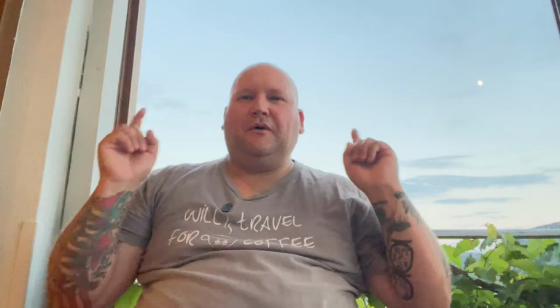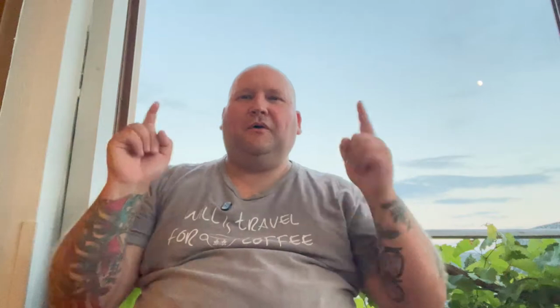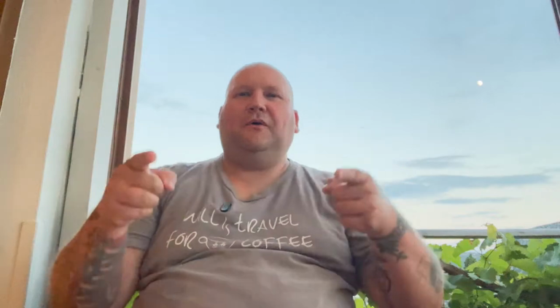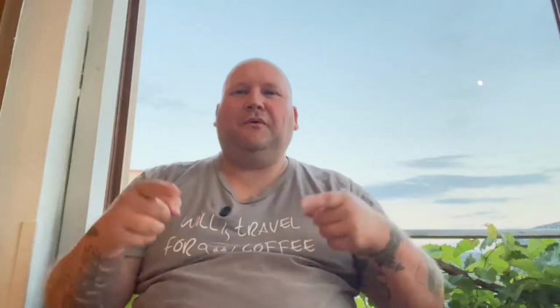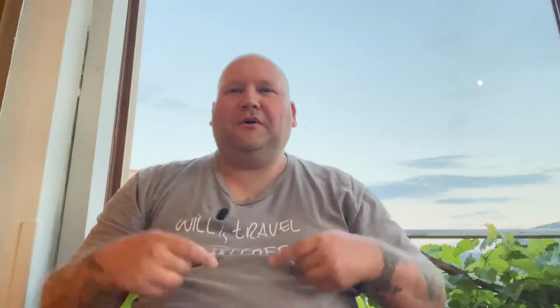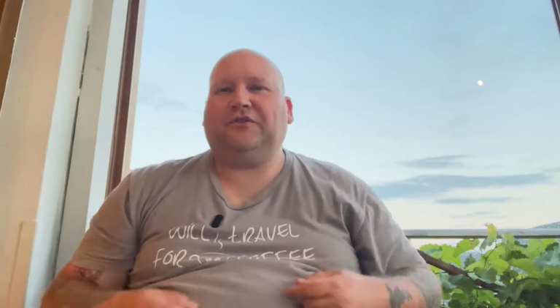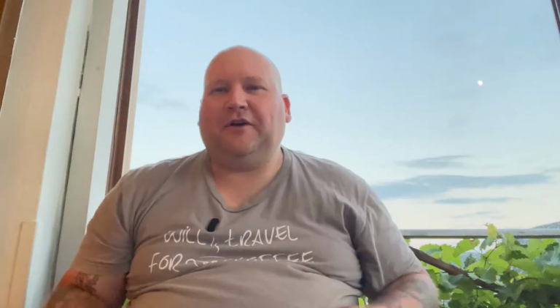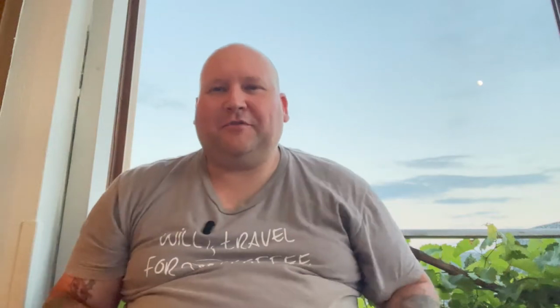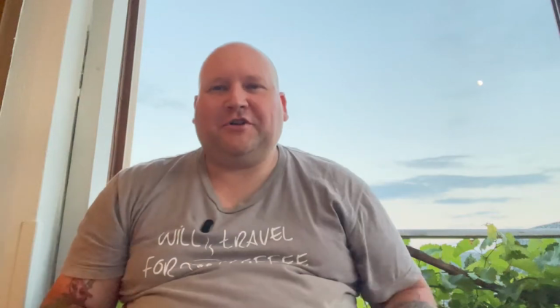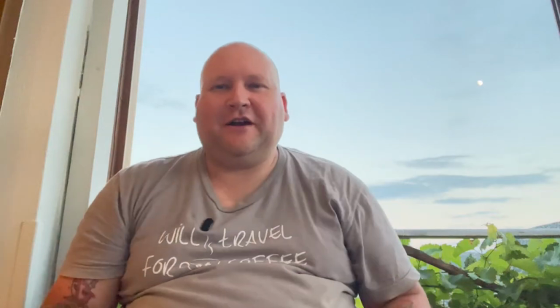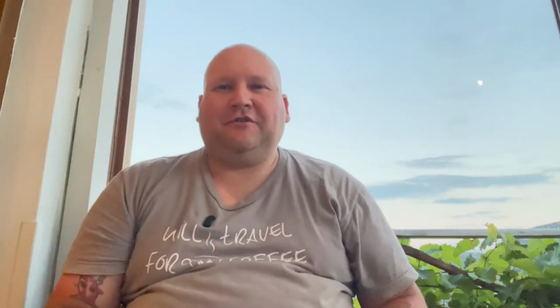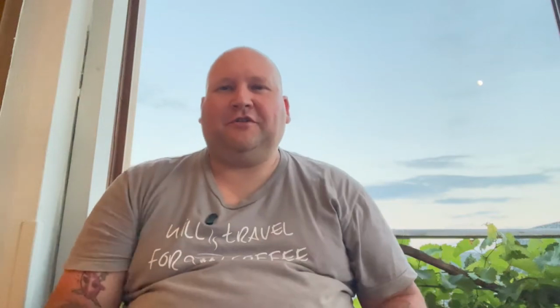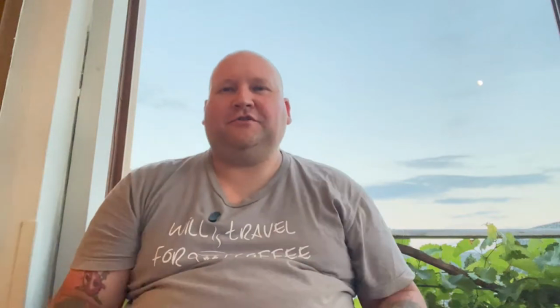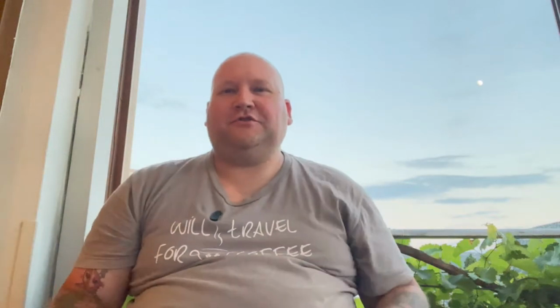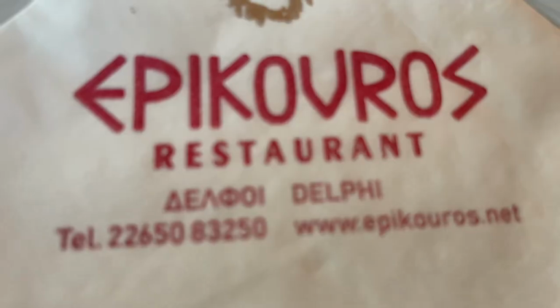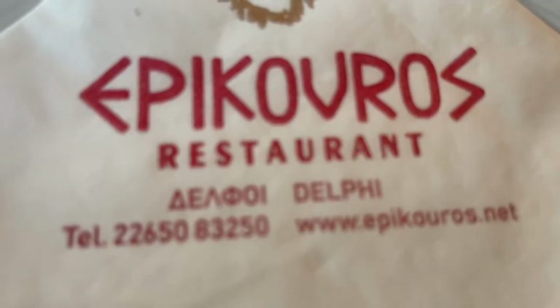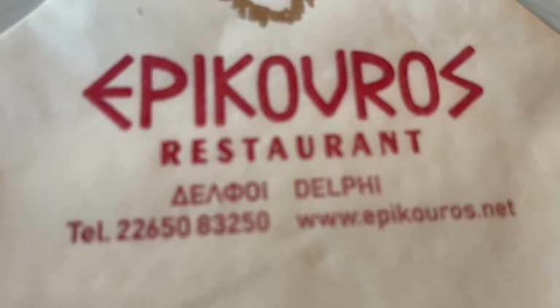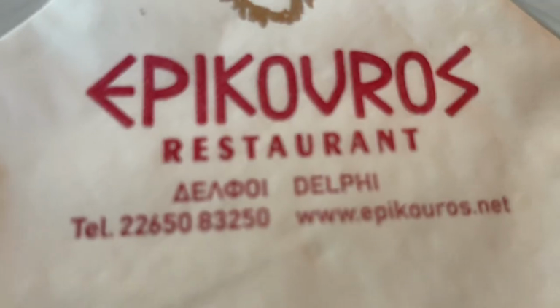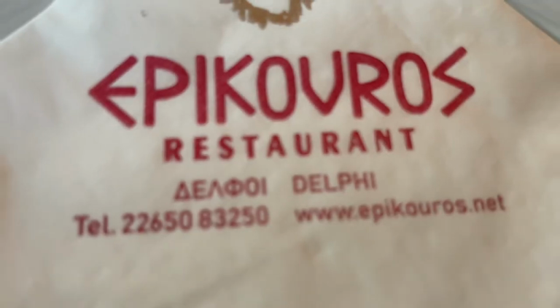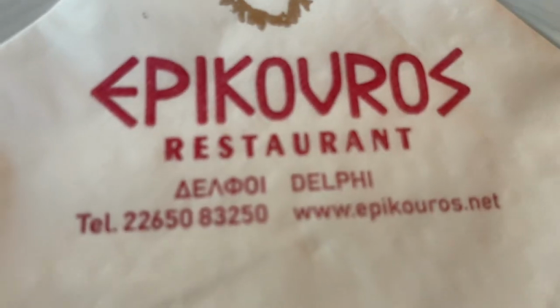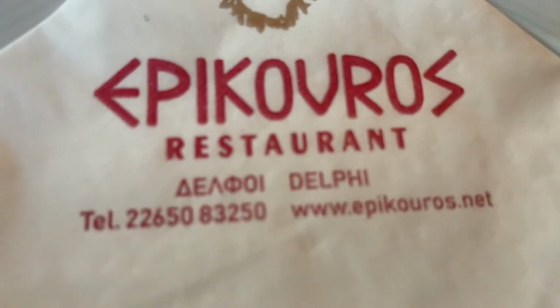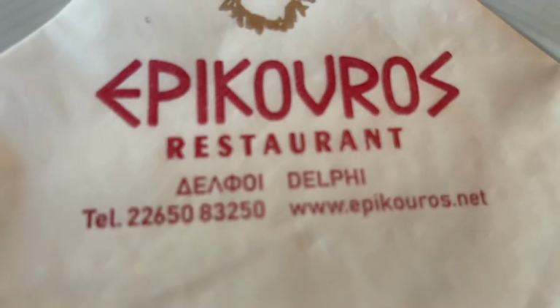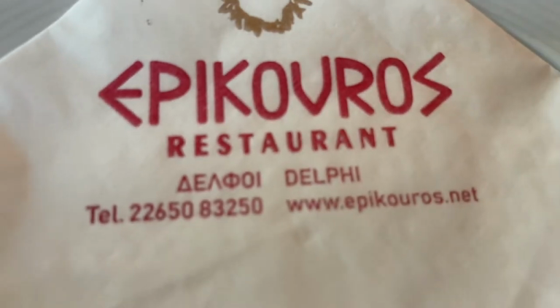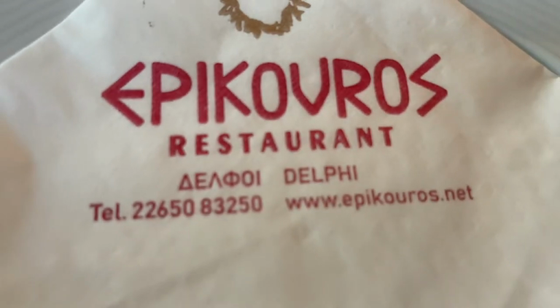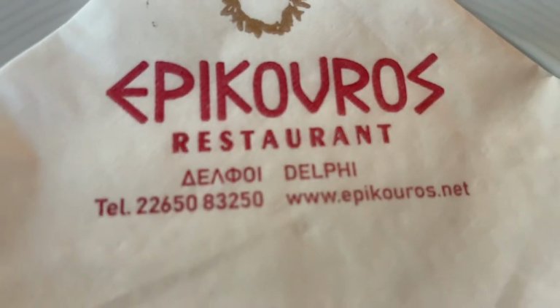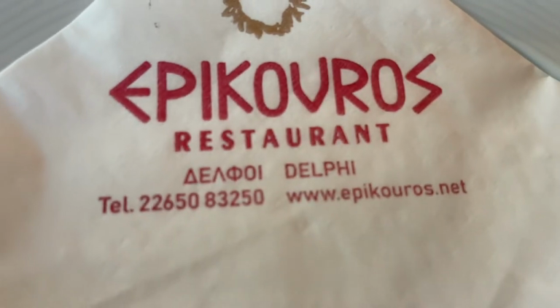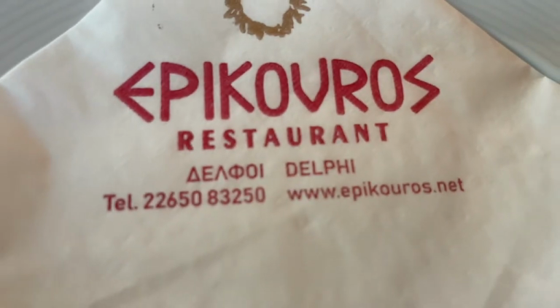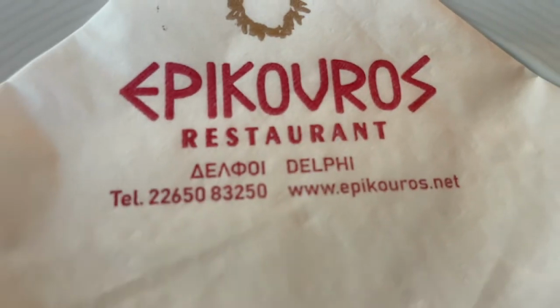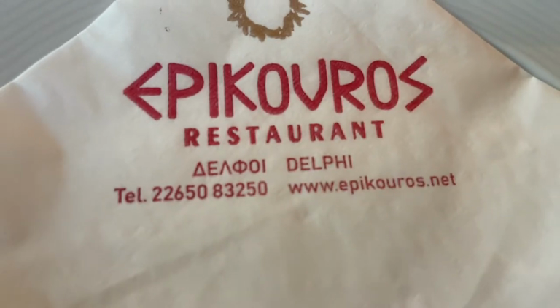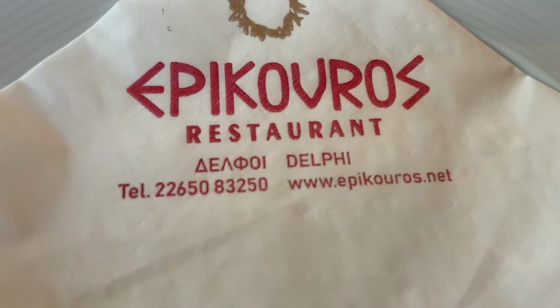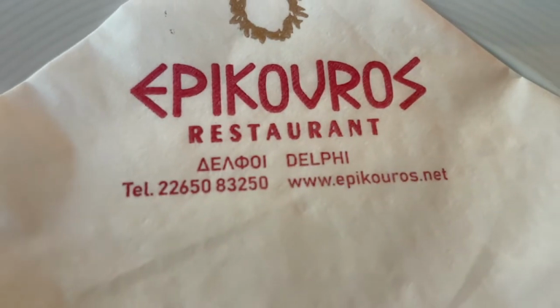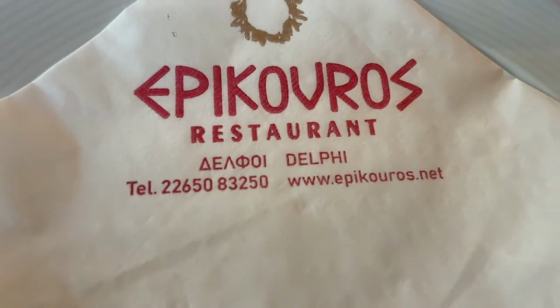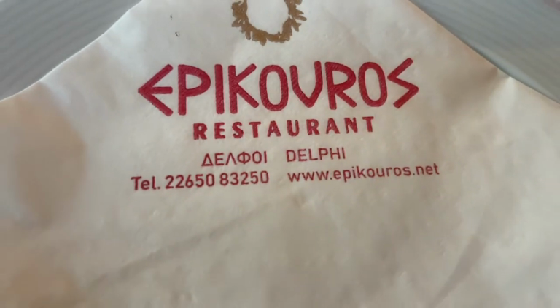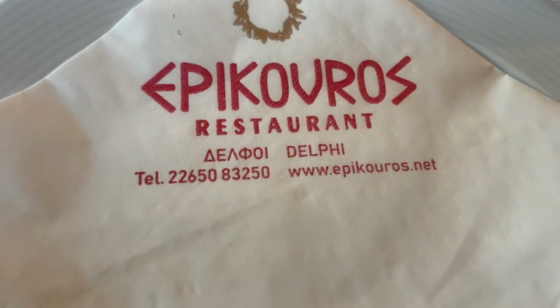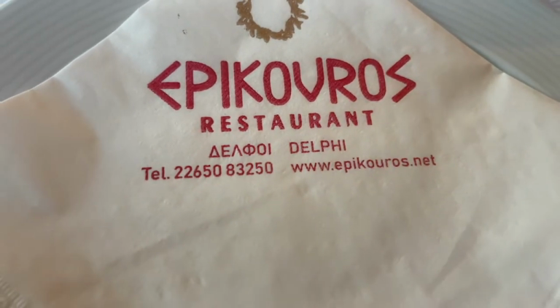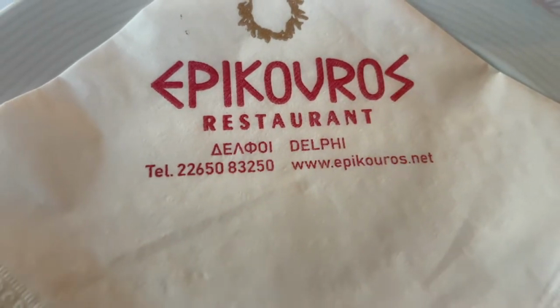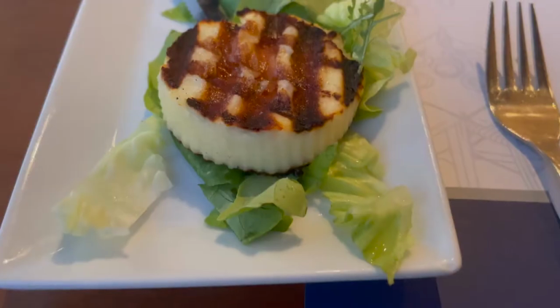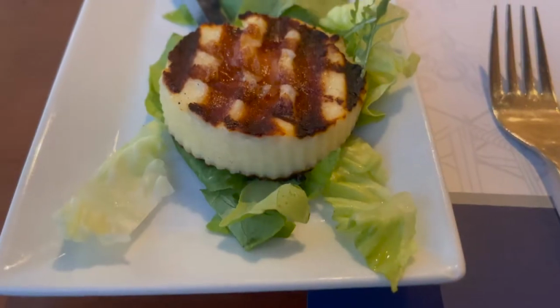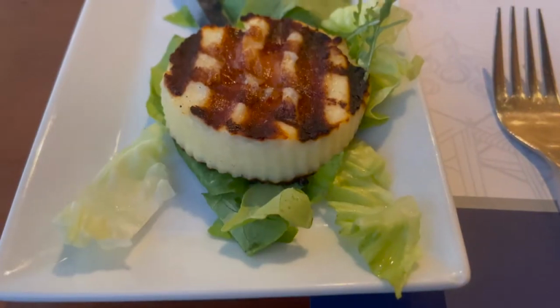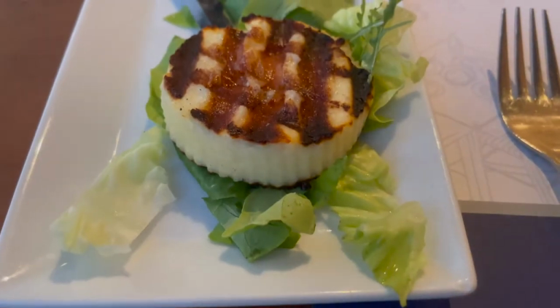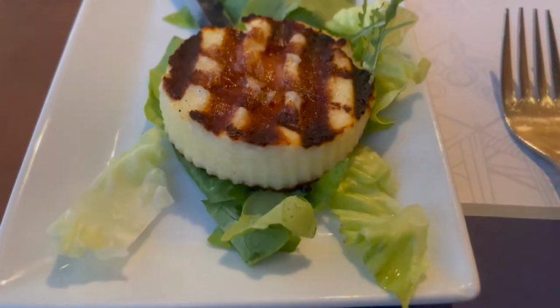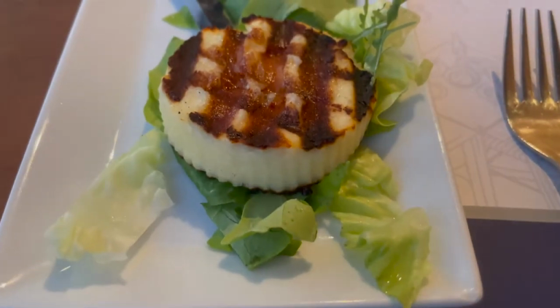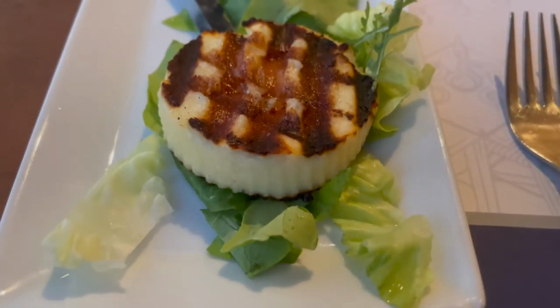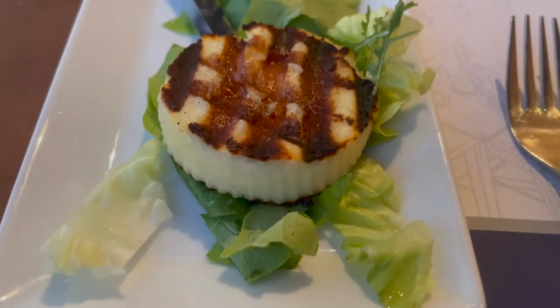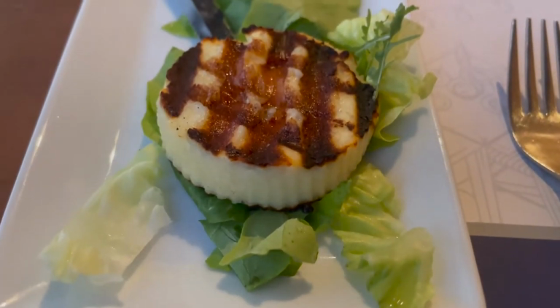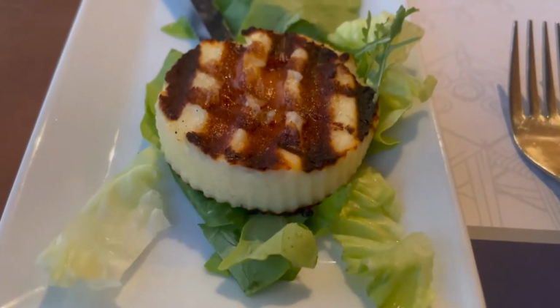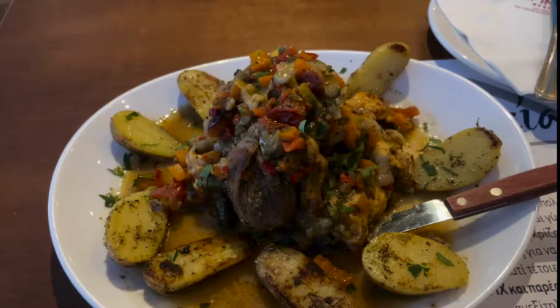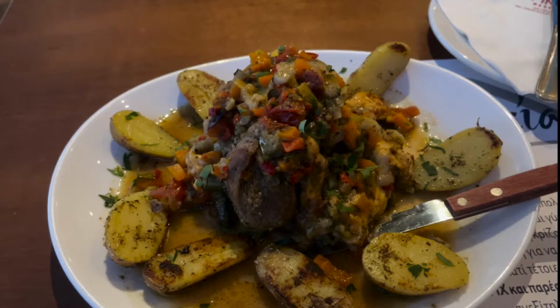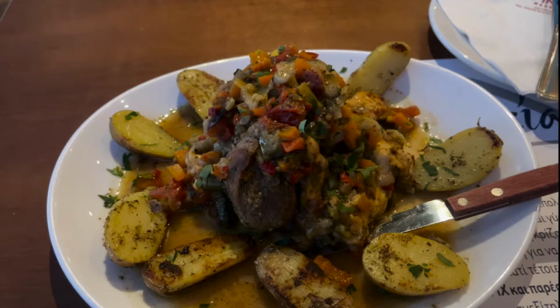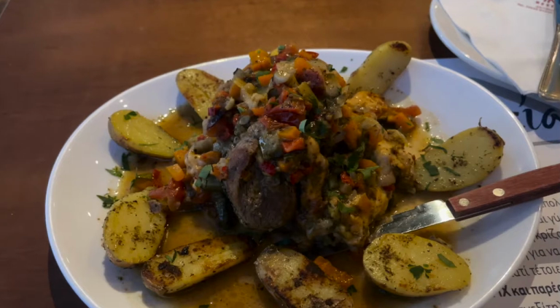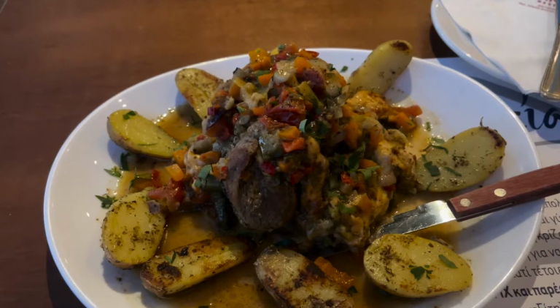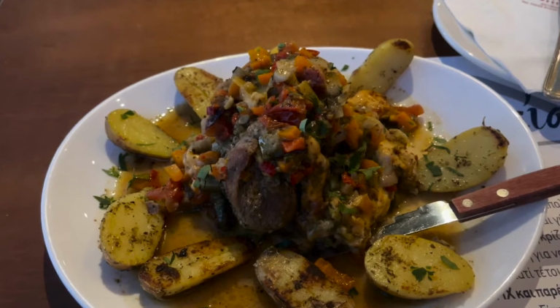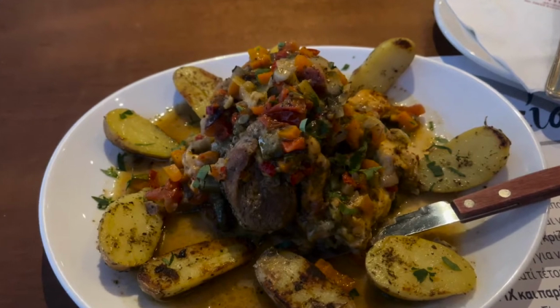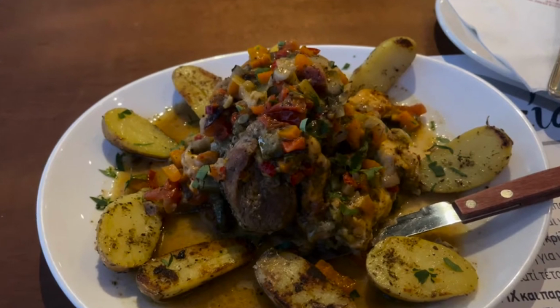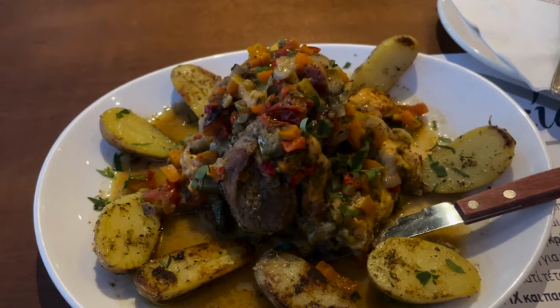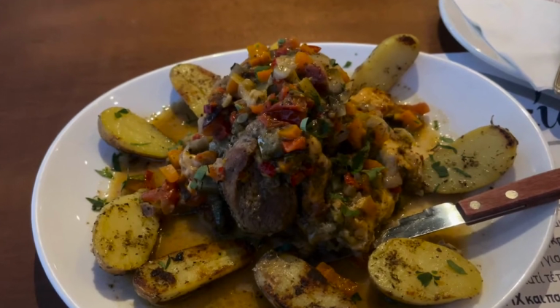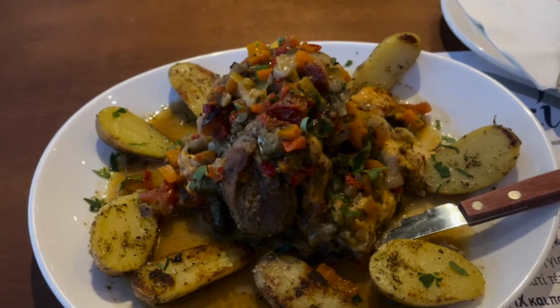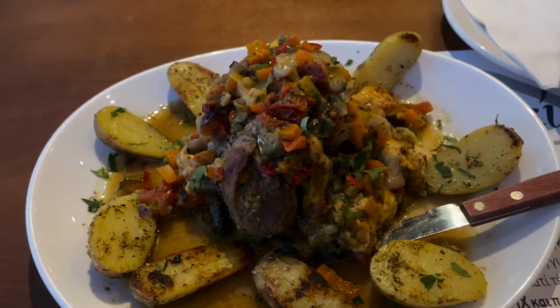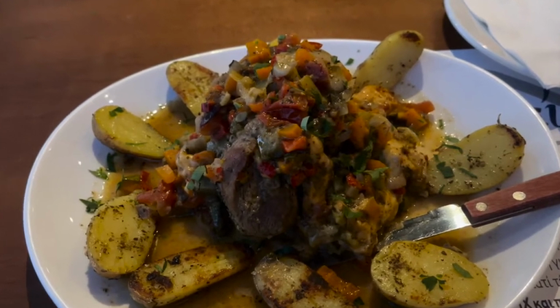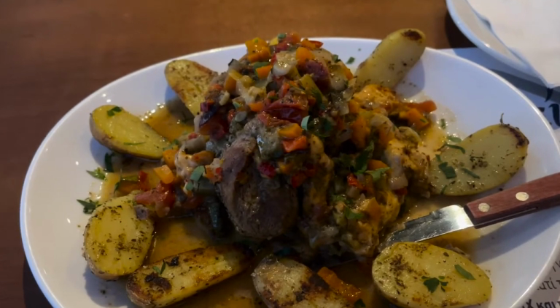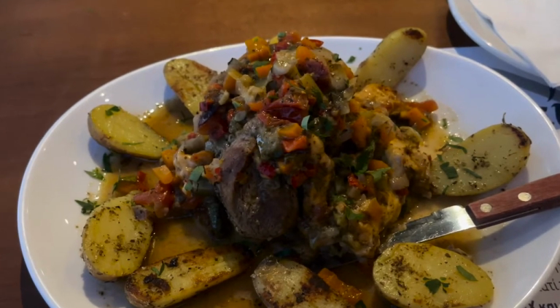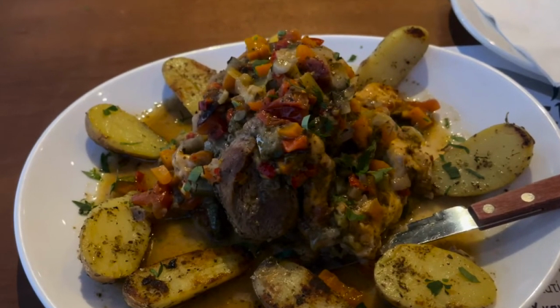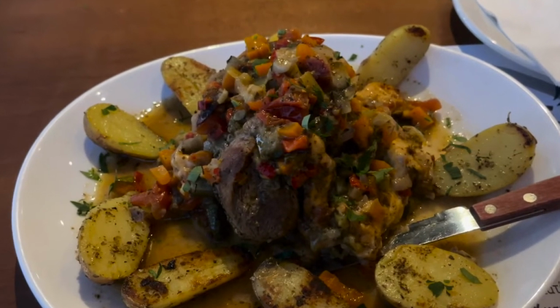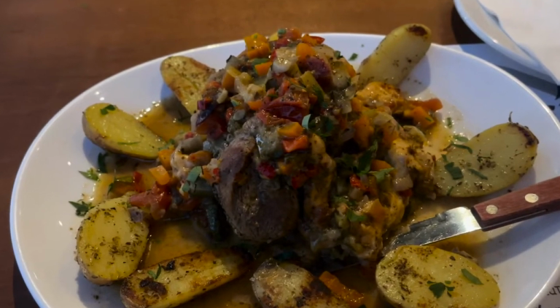What's up travelers? I'm sitting here at Epicuros, a pretty awesome restaurant here in Adelphi Place.